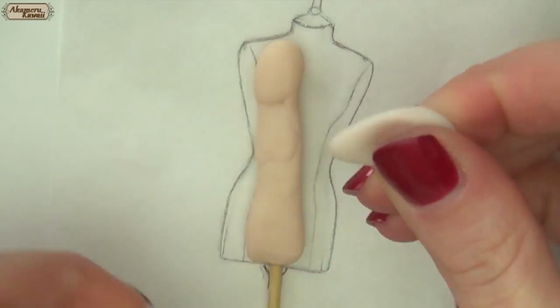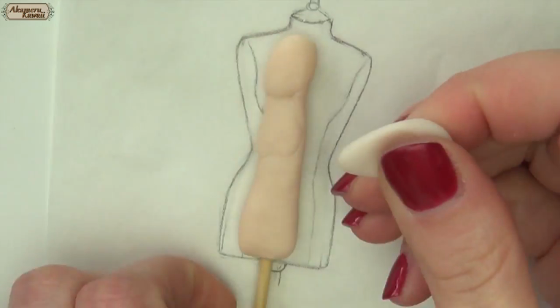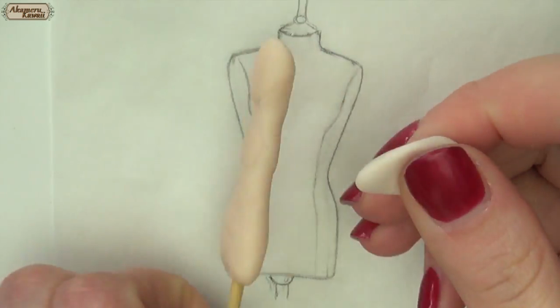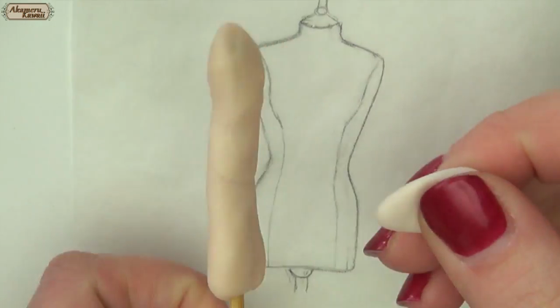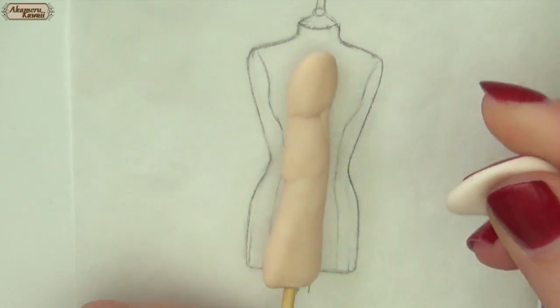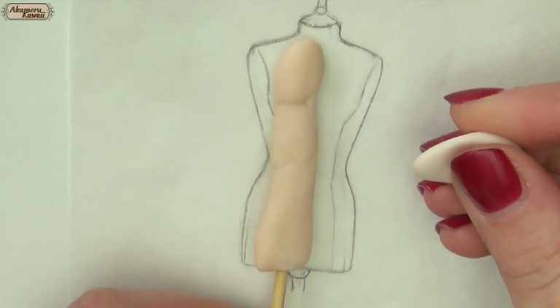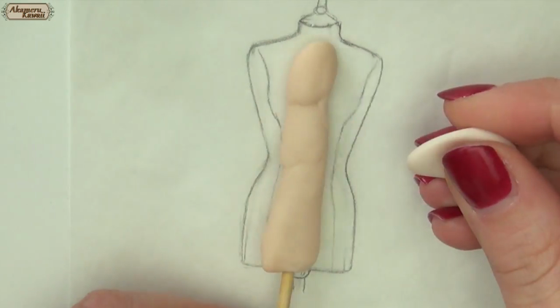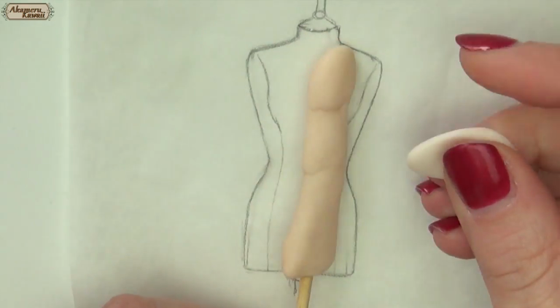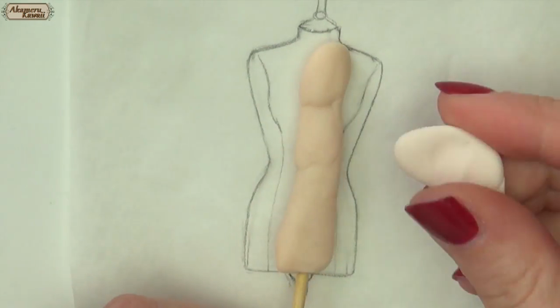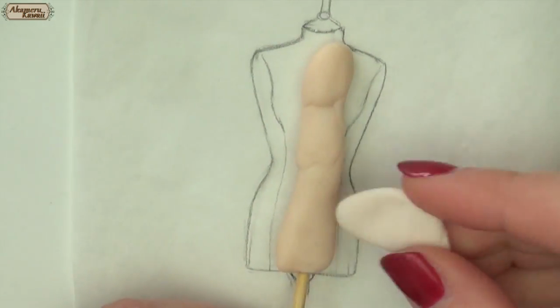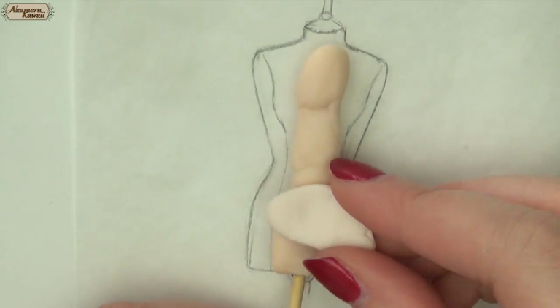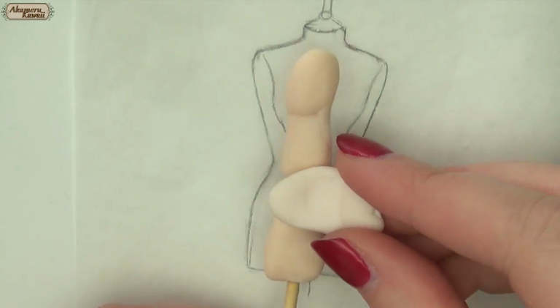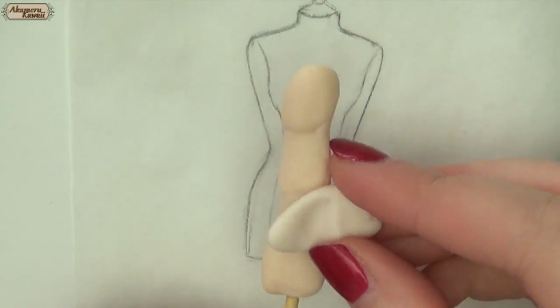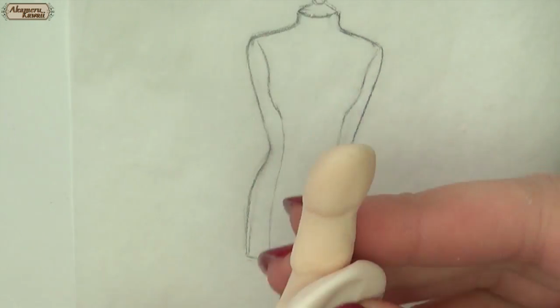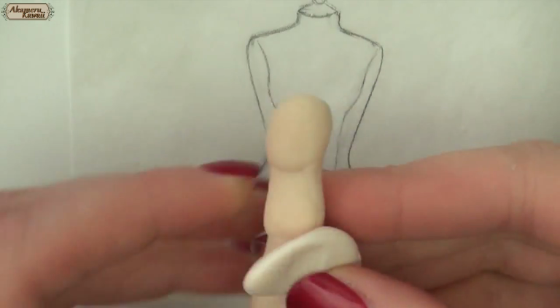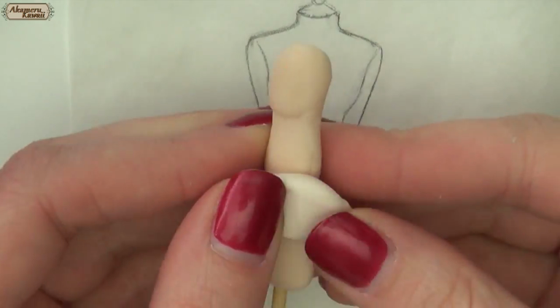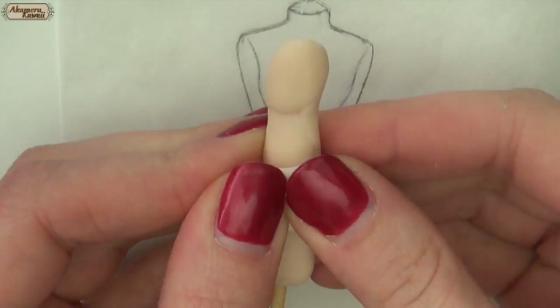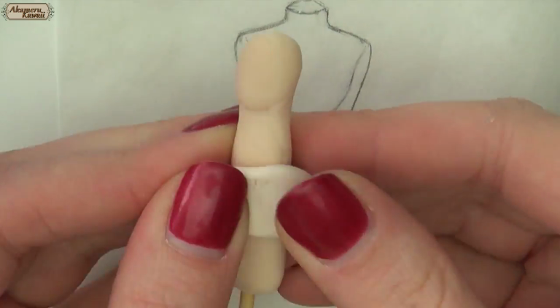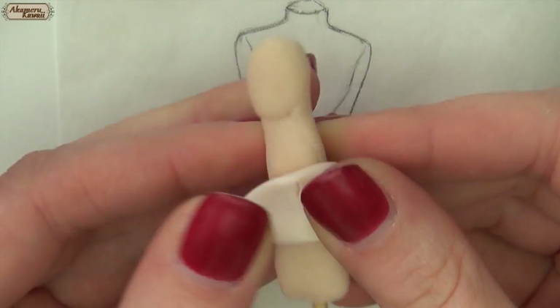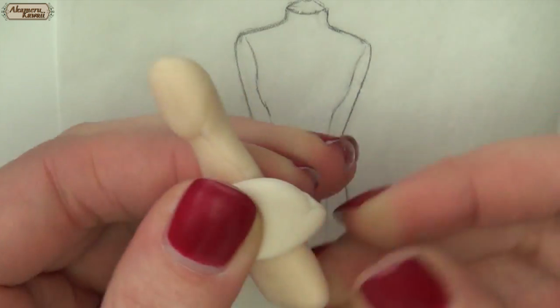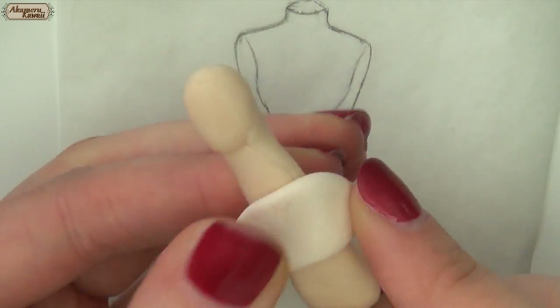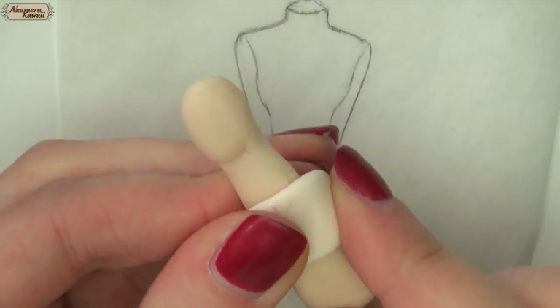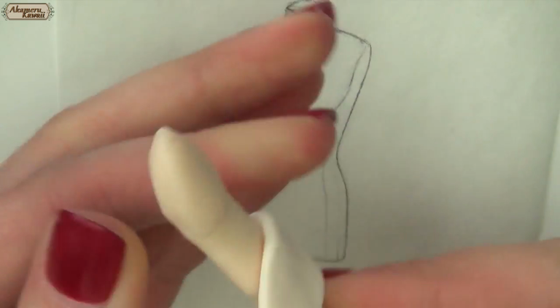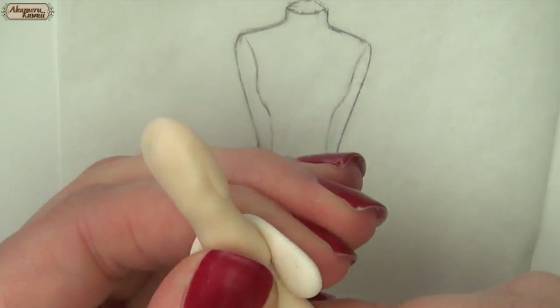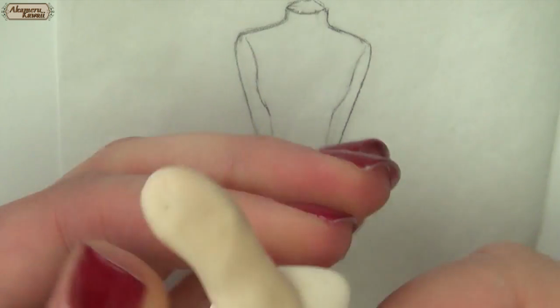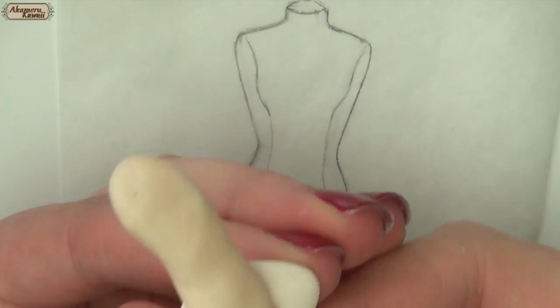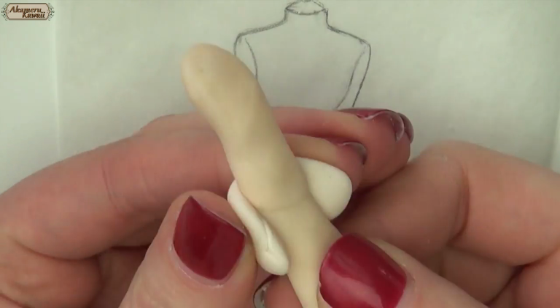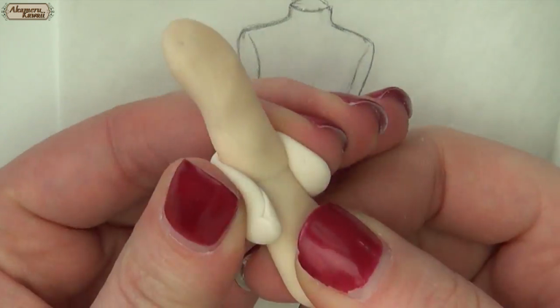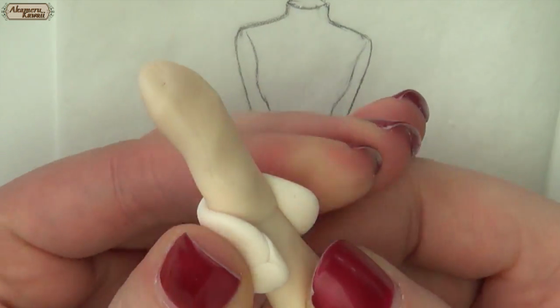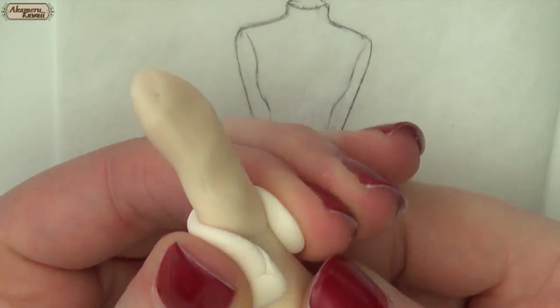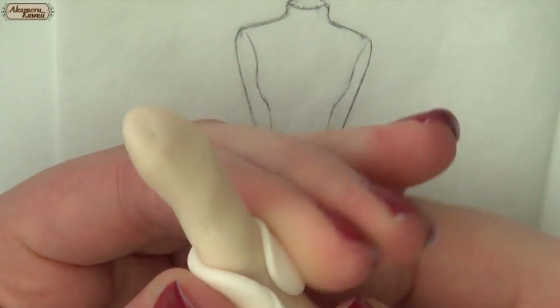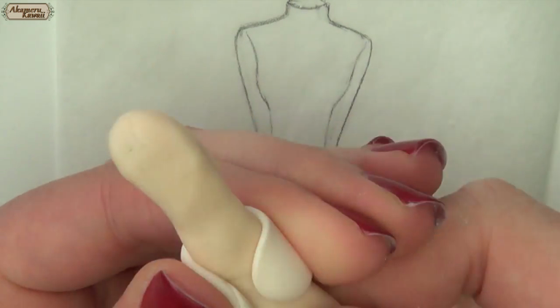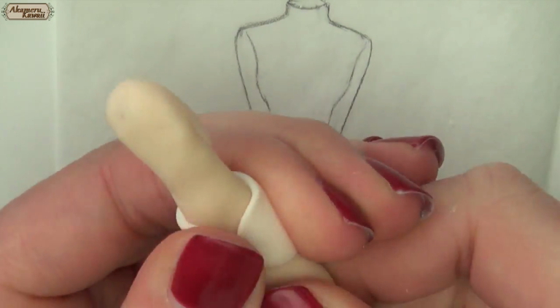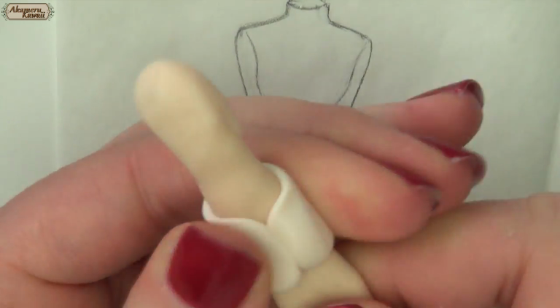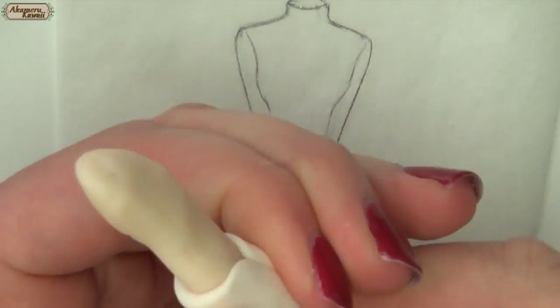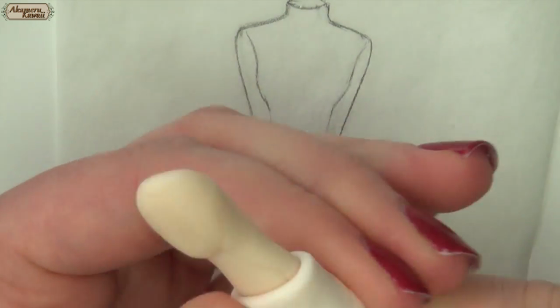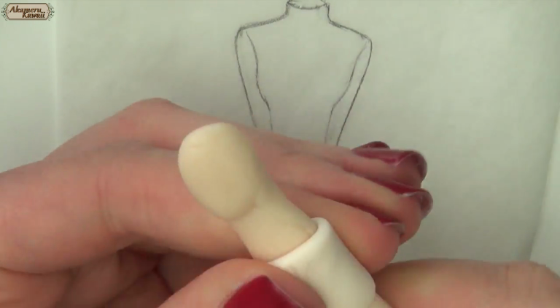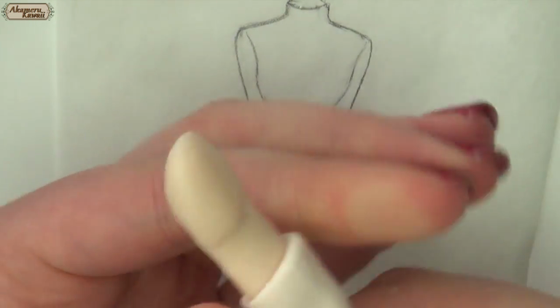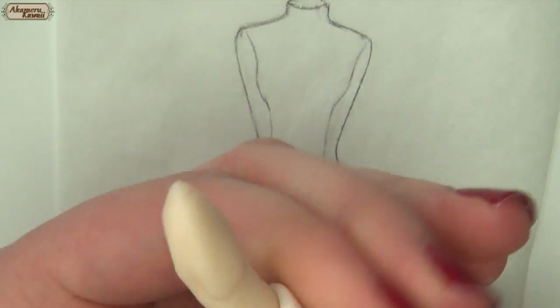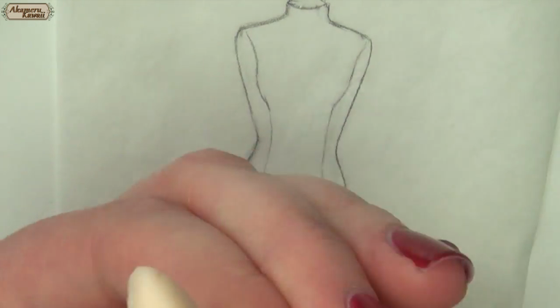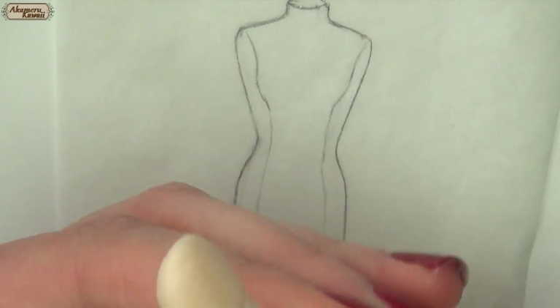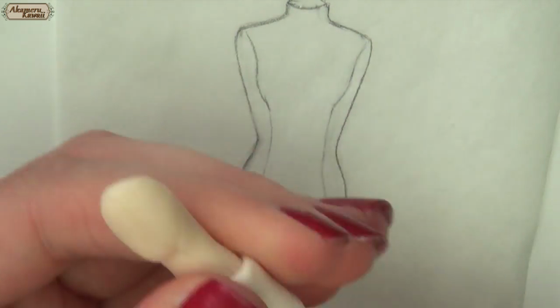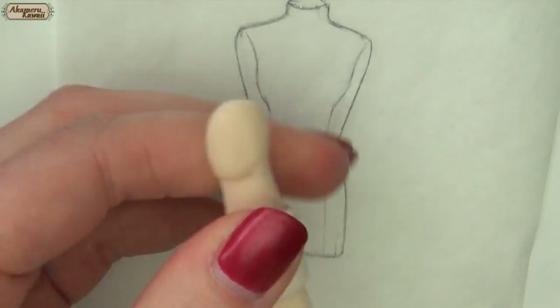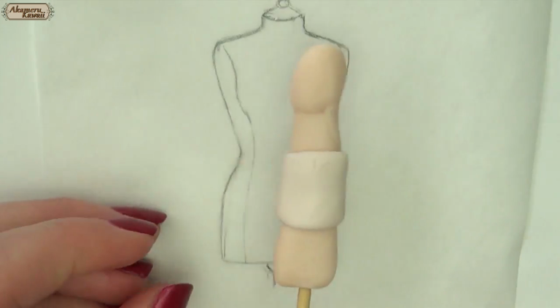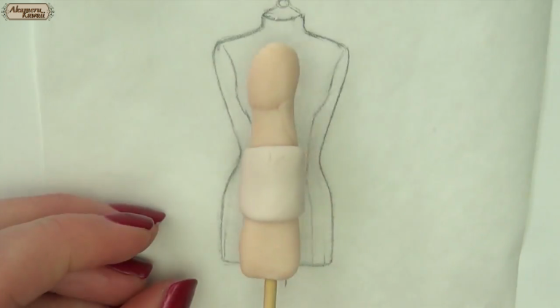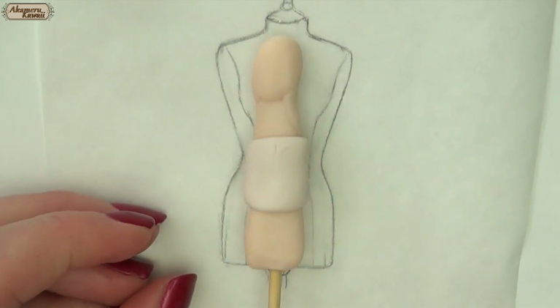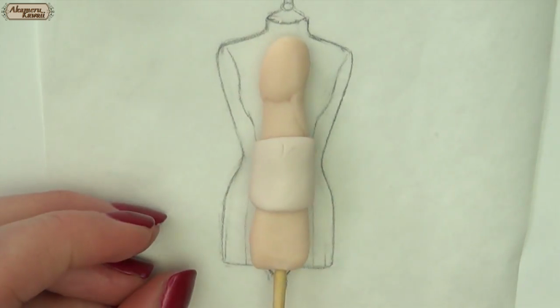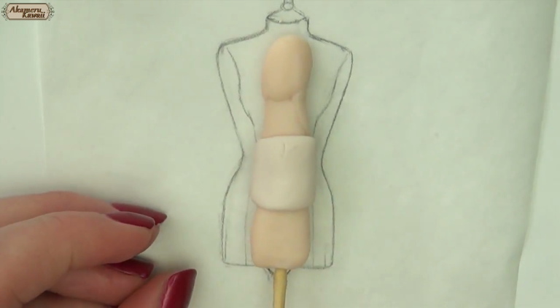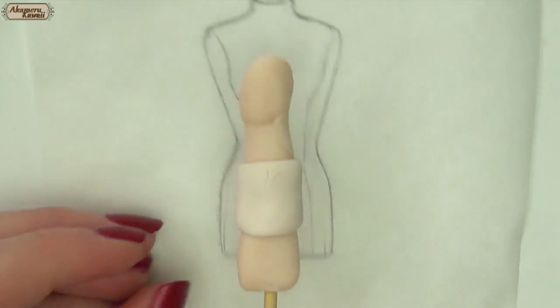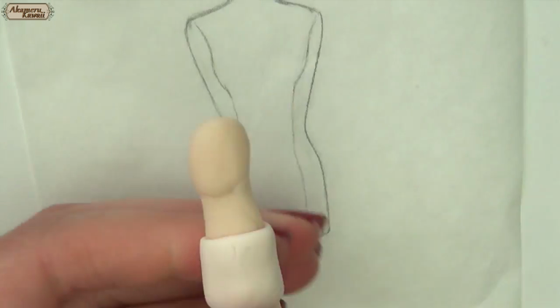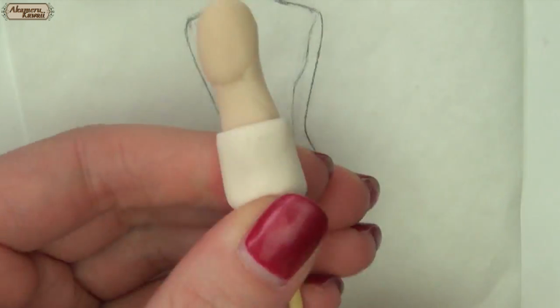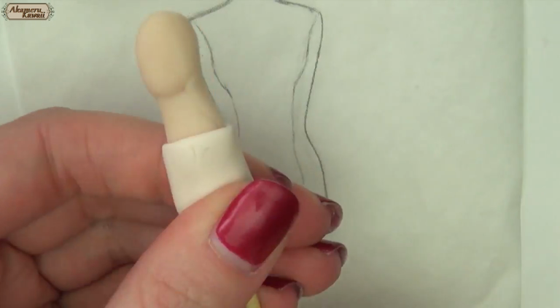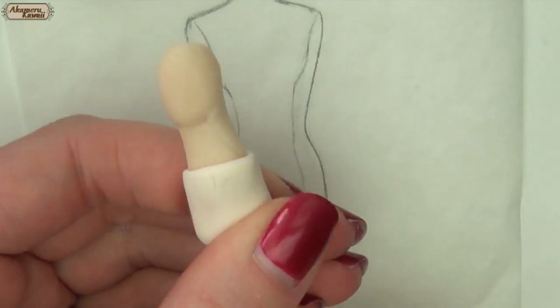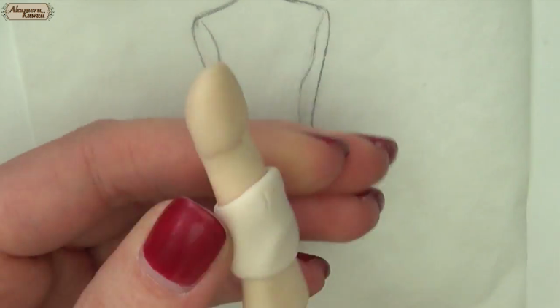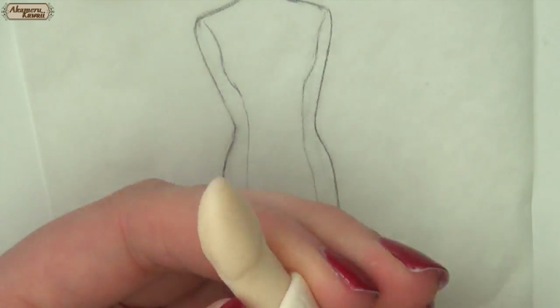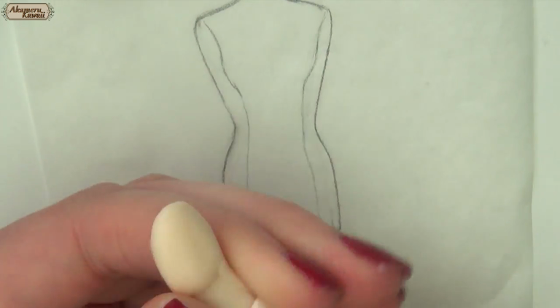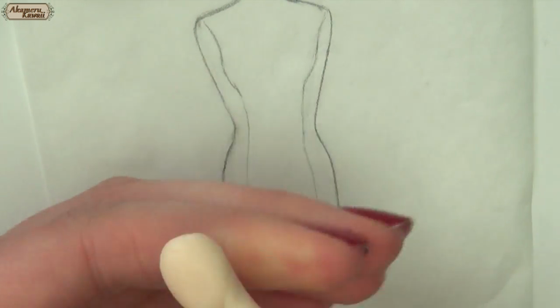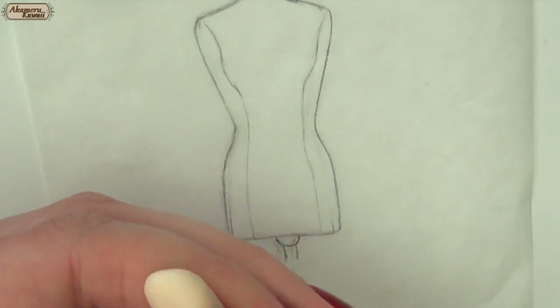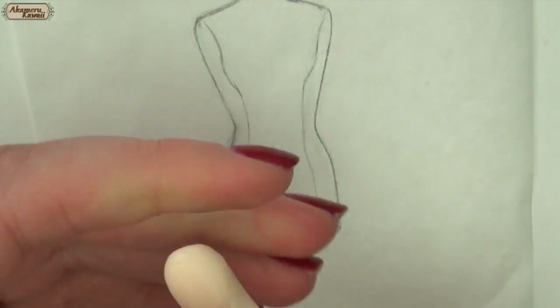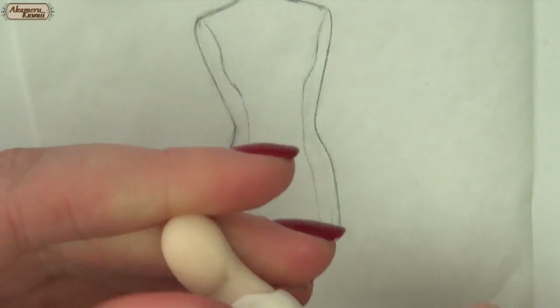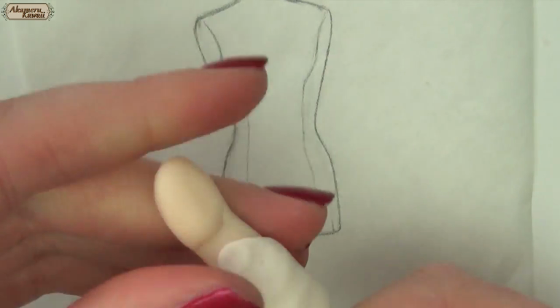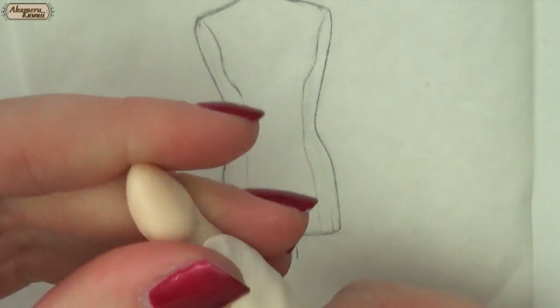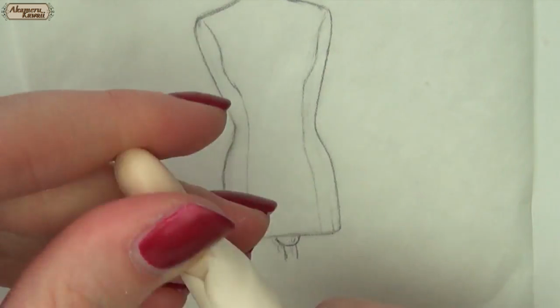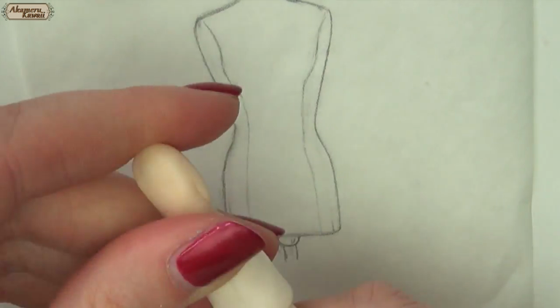Then I started building up the shape by adding layers of clay. The sketch comes in handy here because you can easily see where you need to add more clay.